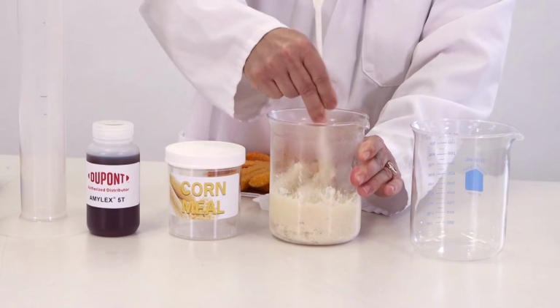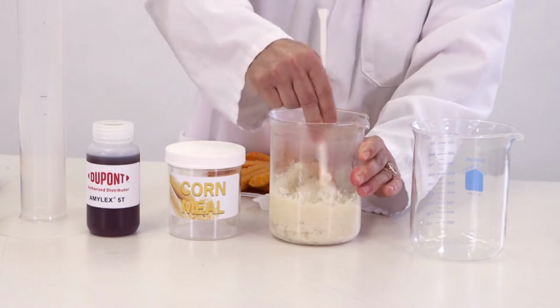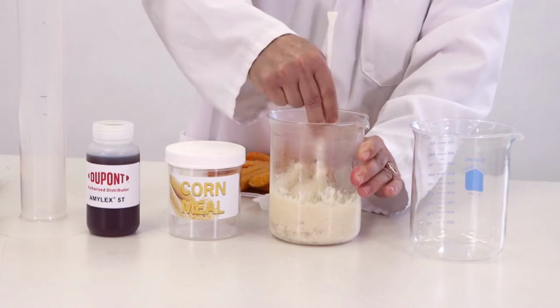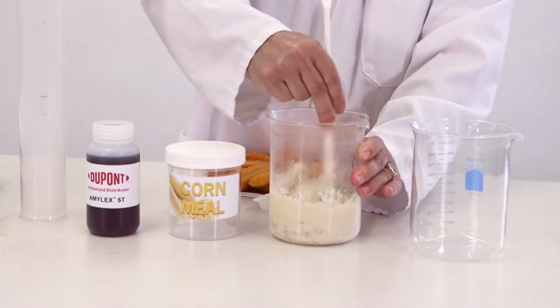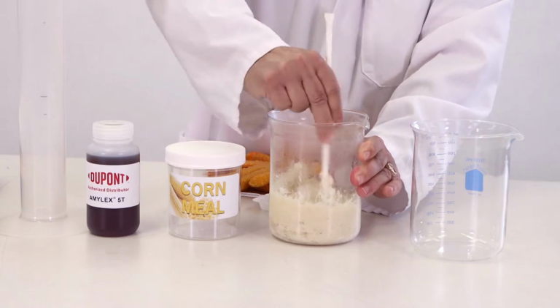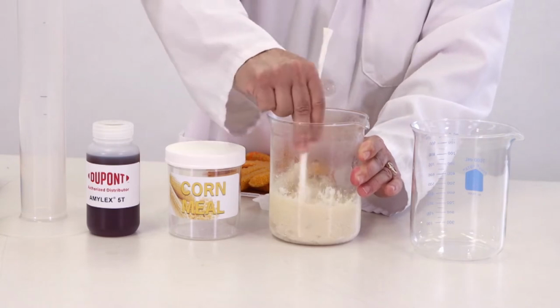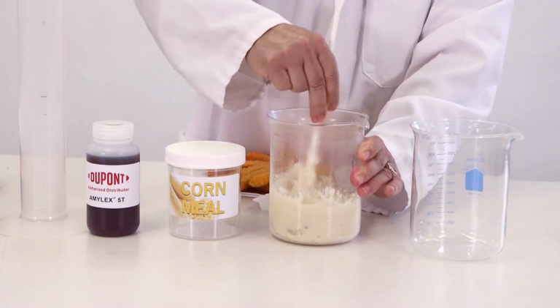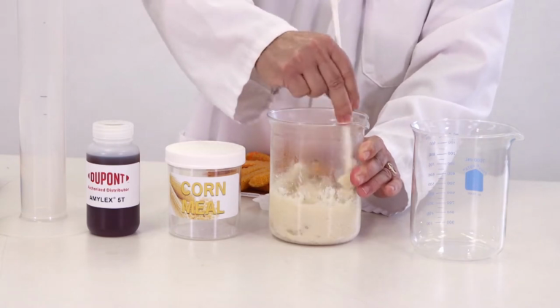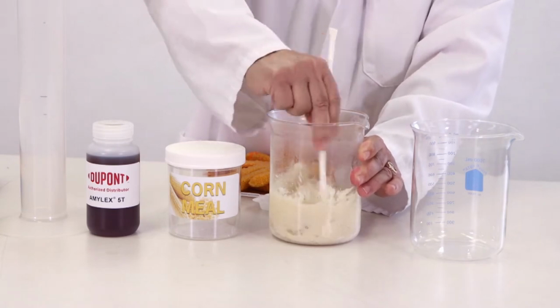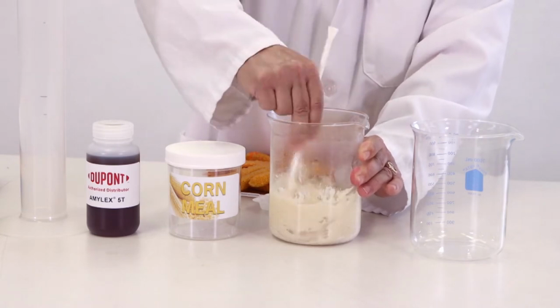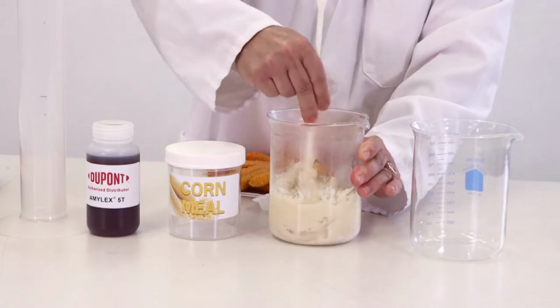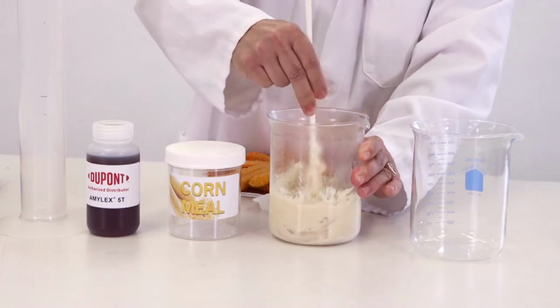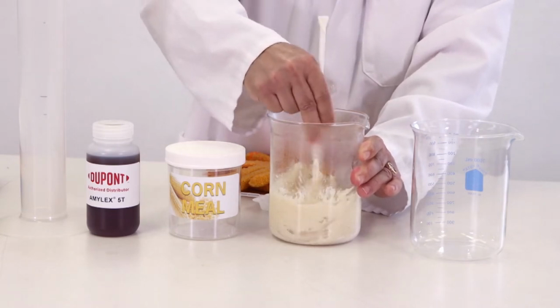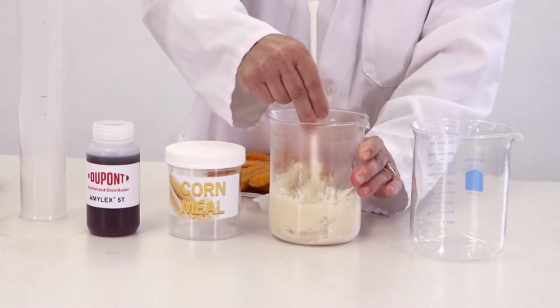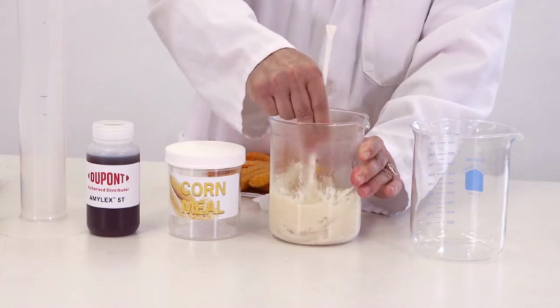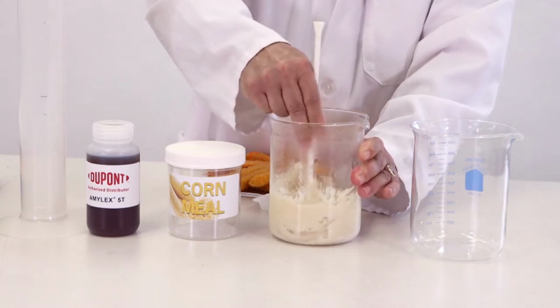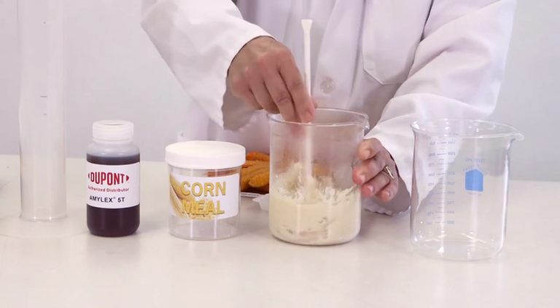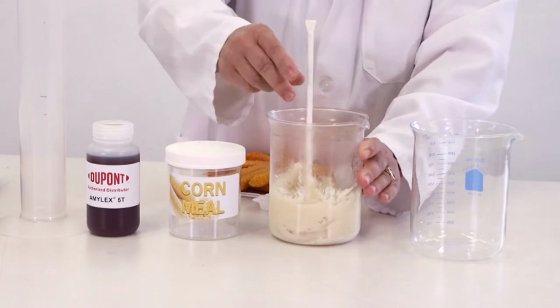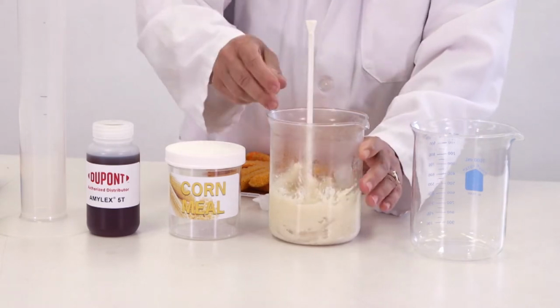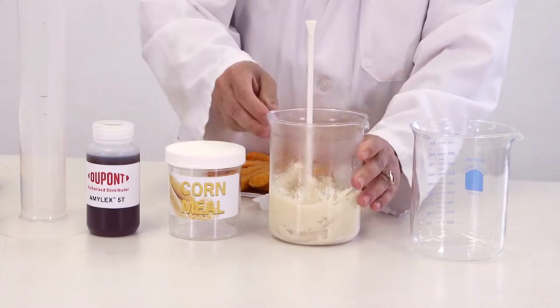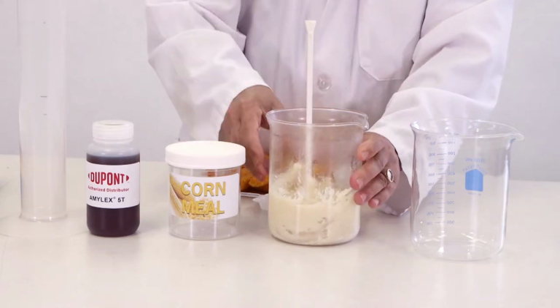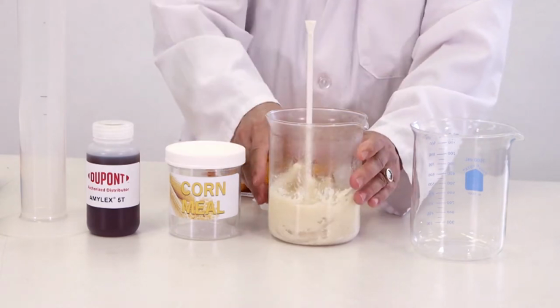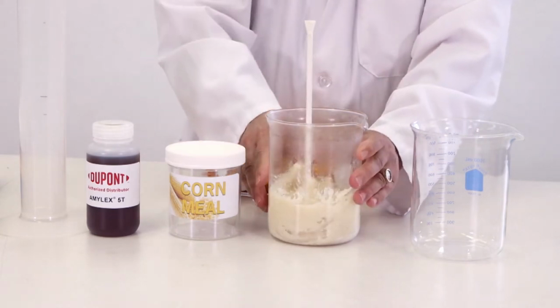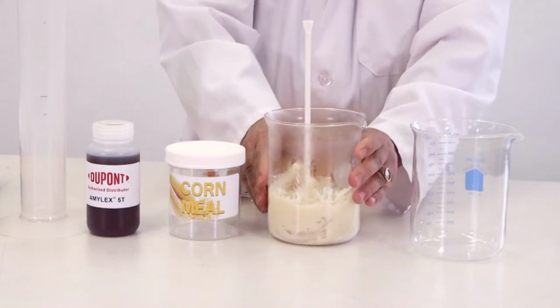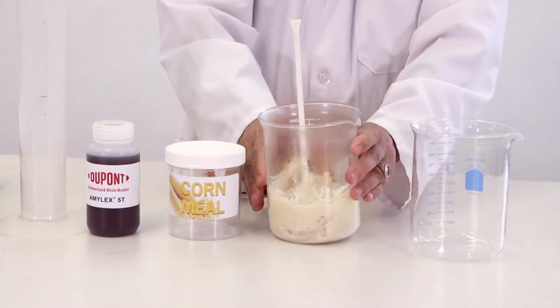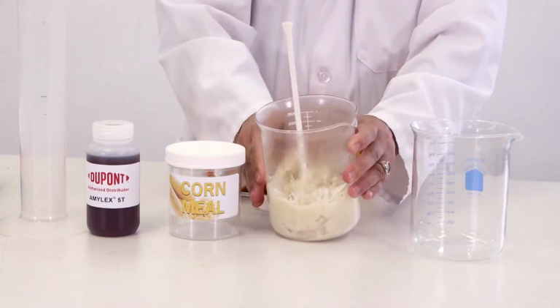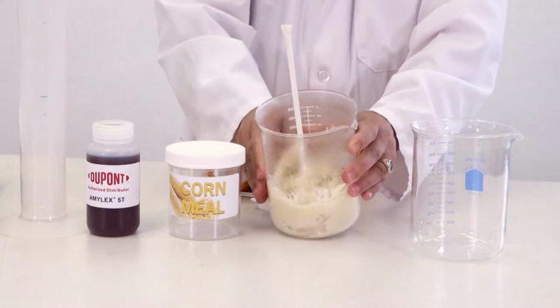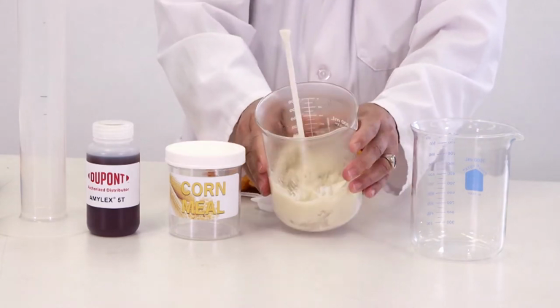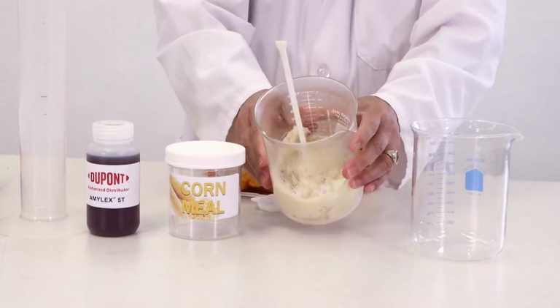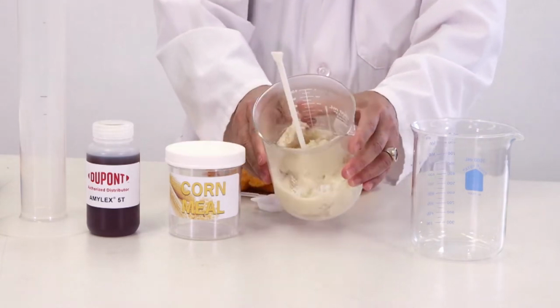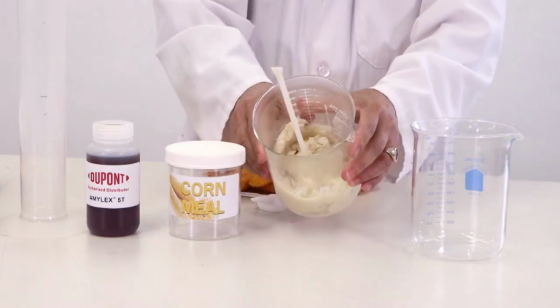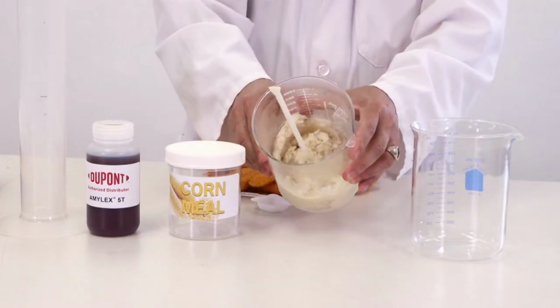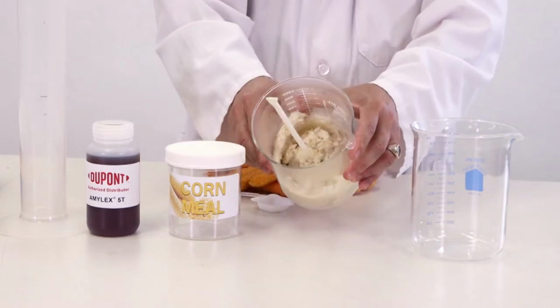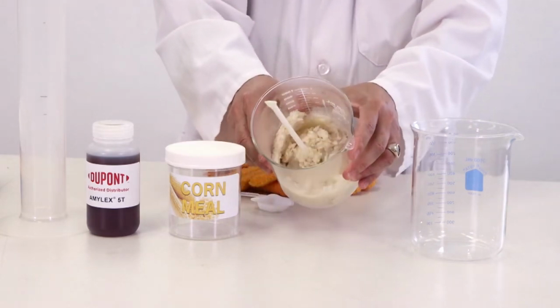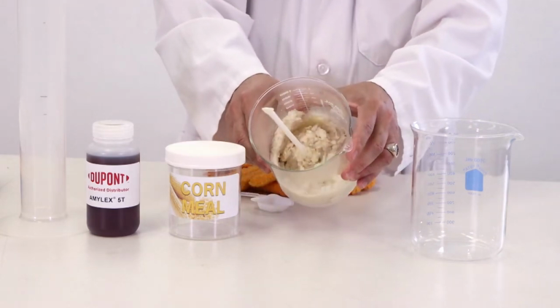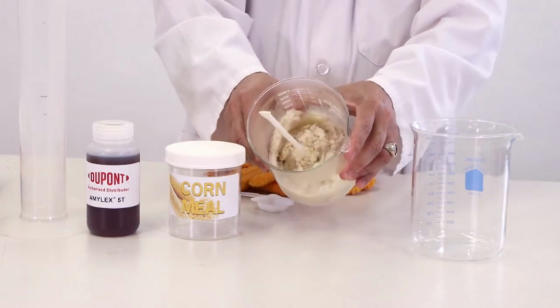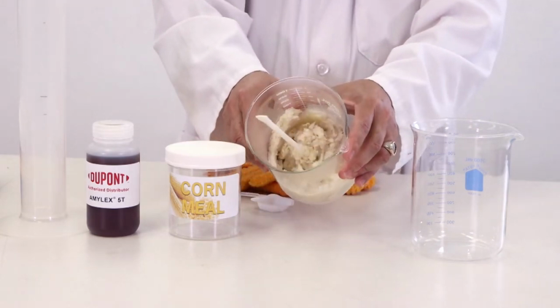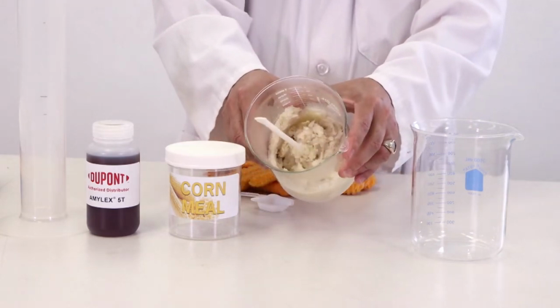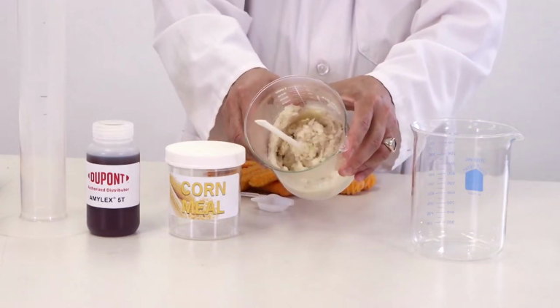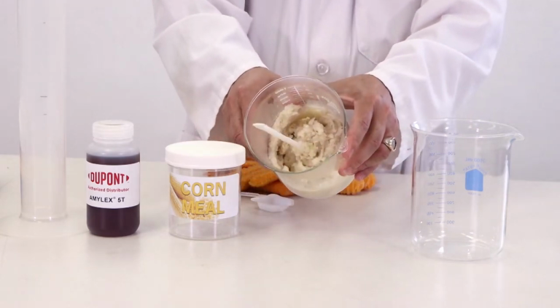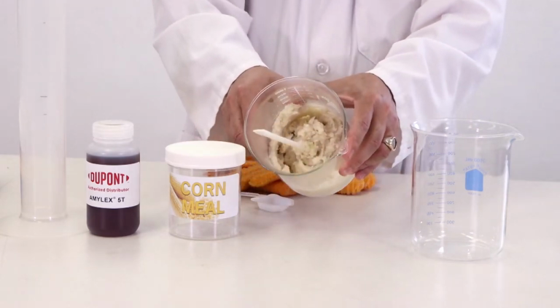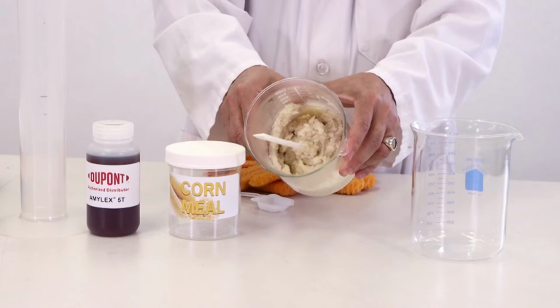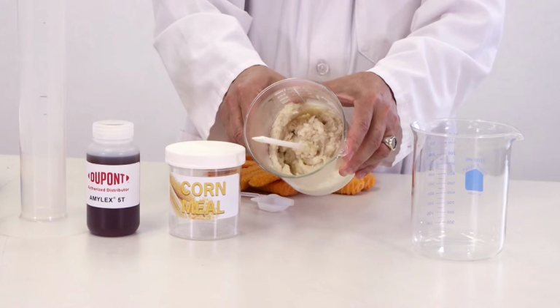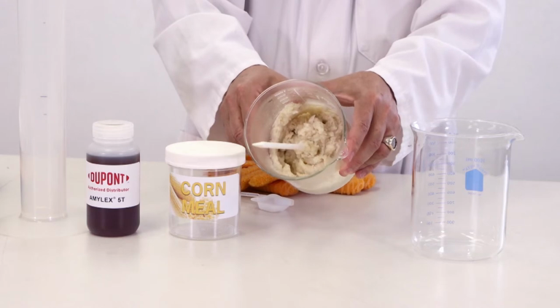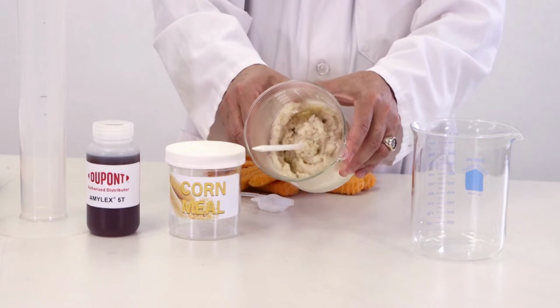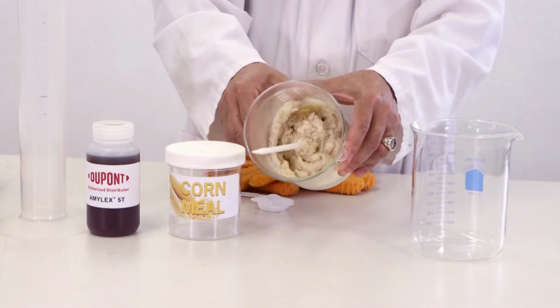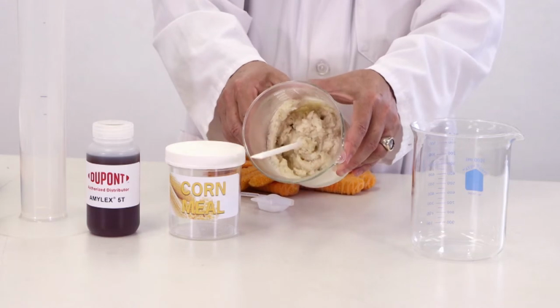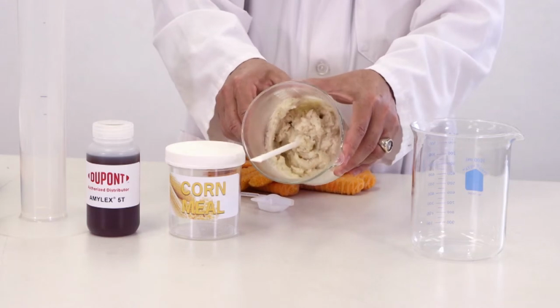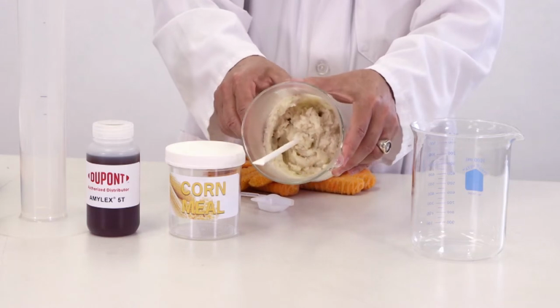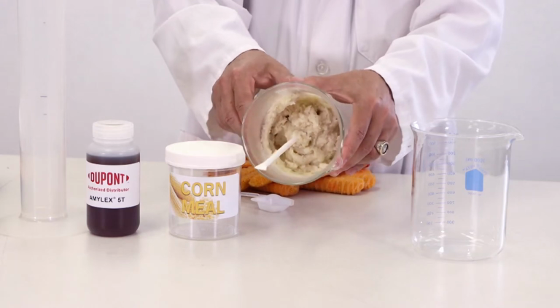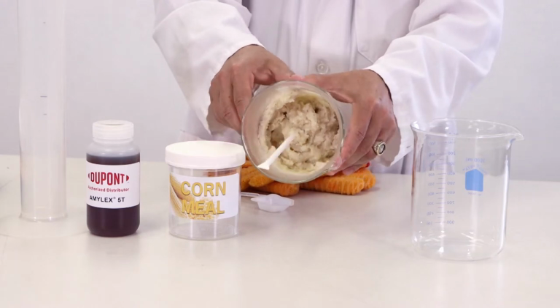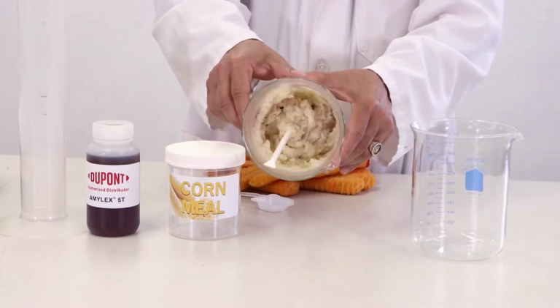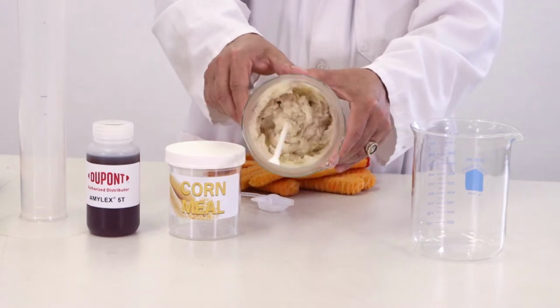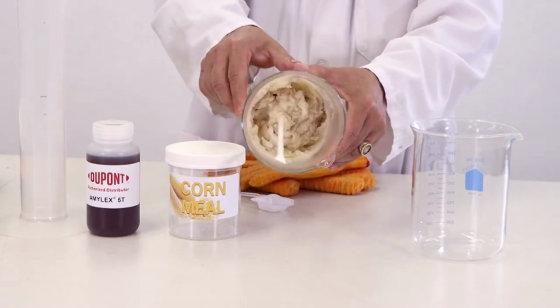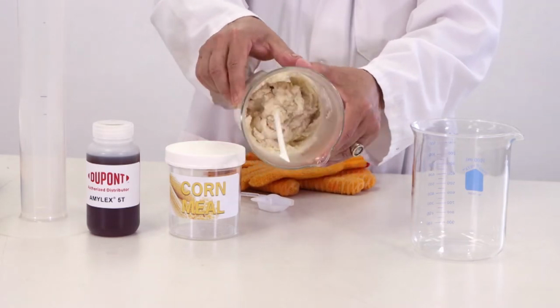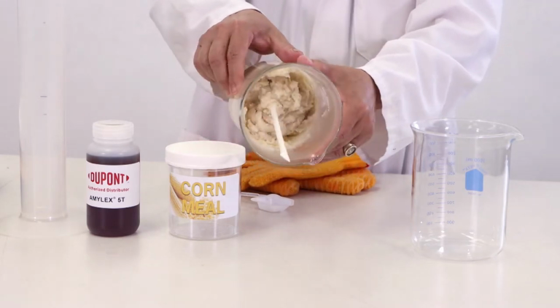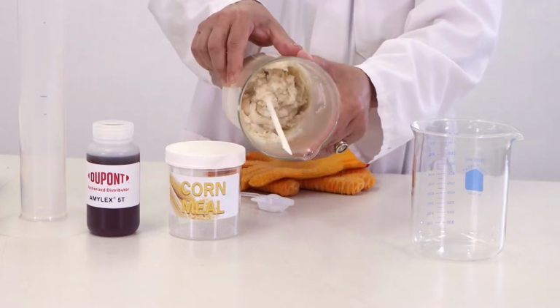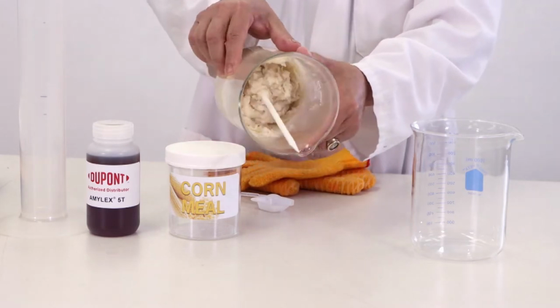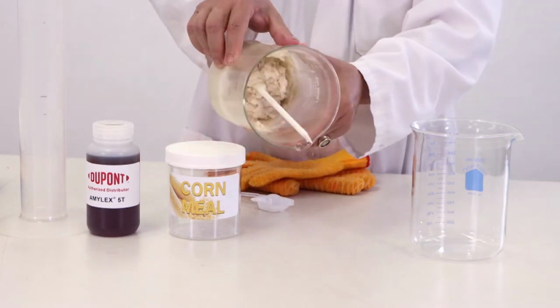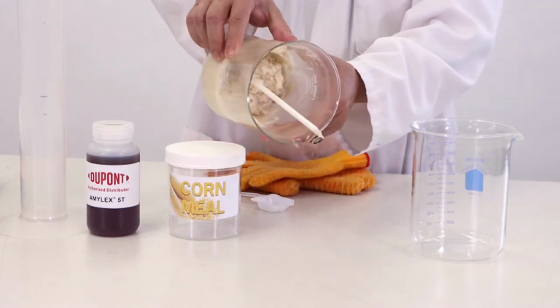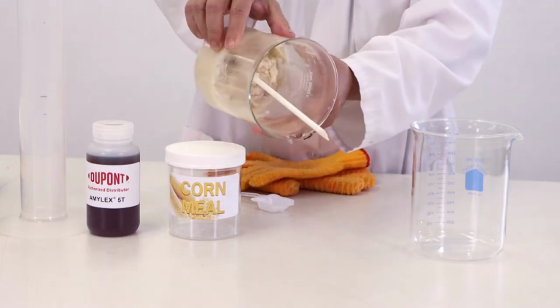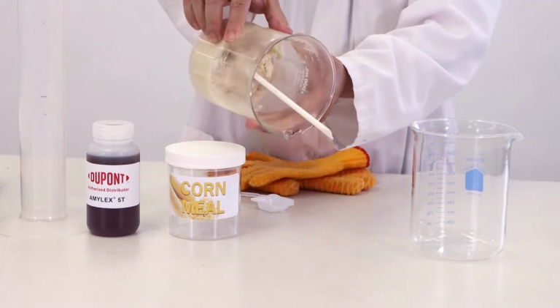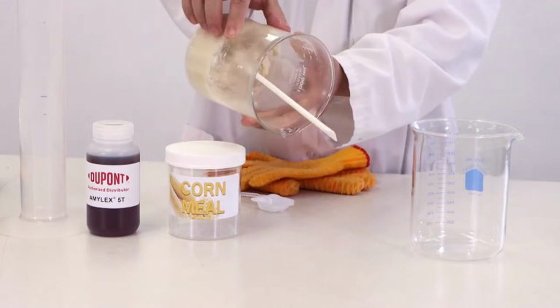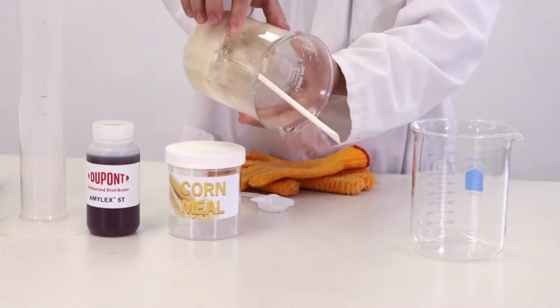Notice how thick the mash becomes as the starch is gelatinized. This mash is impossible to stir, and the starch would be scorched as it is heated and could eventually damage the starch. This mash will cause damage to propellers and motors.